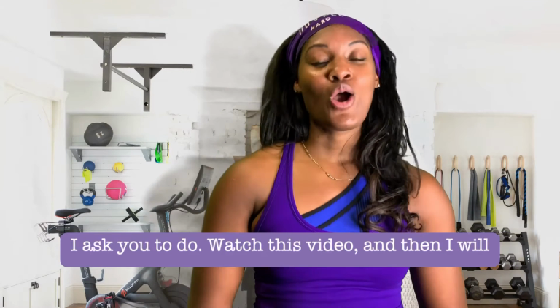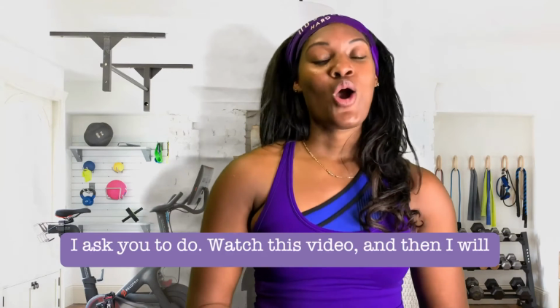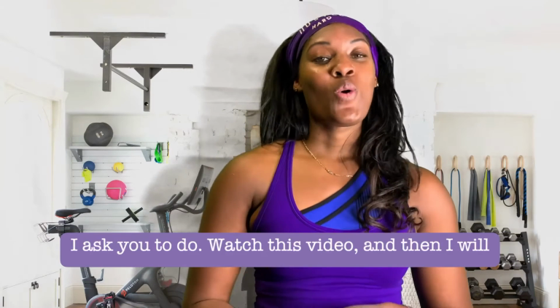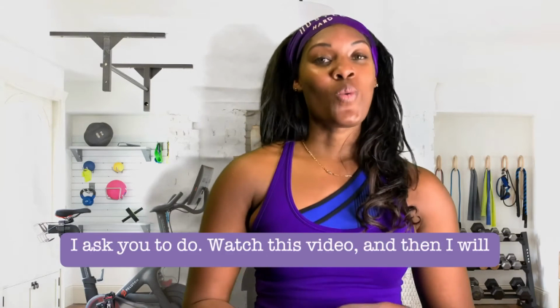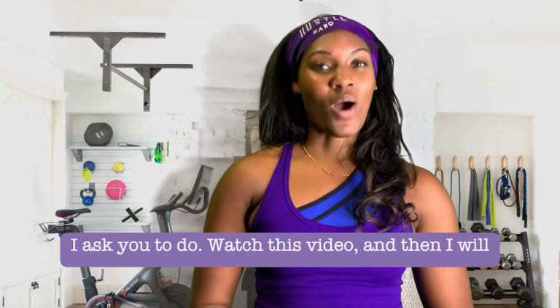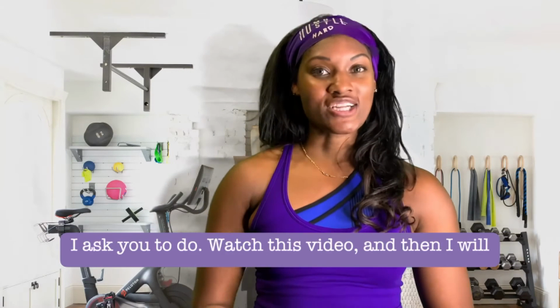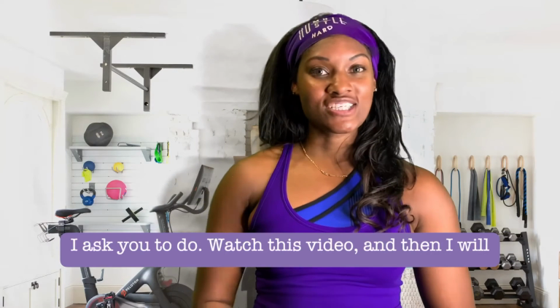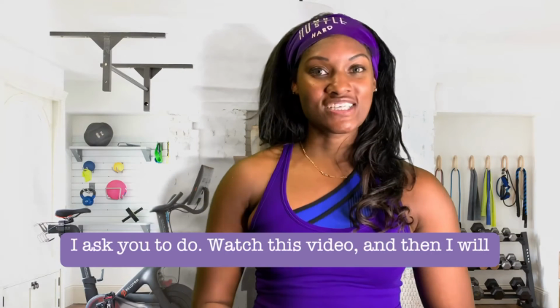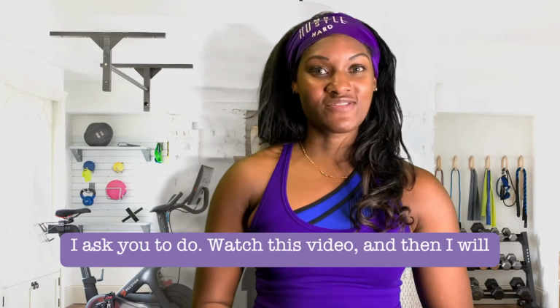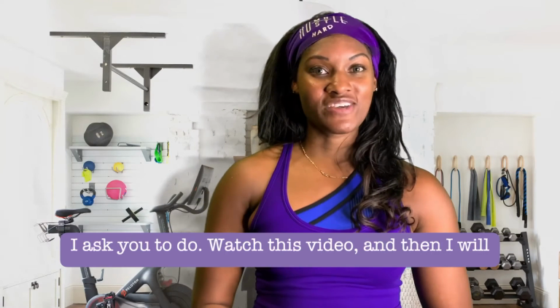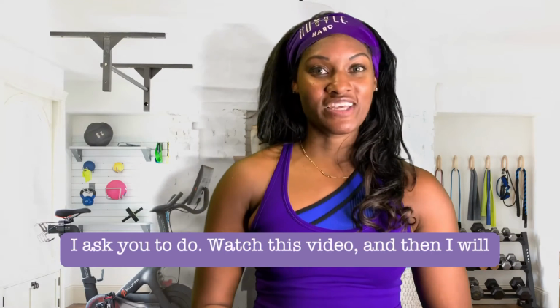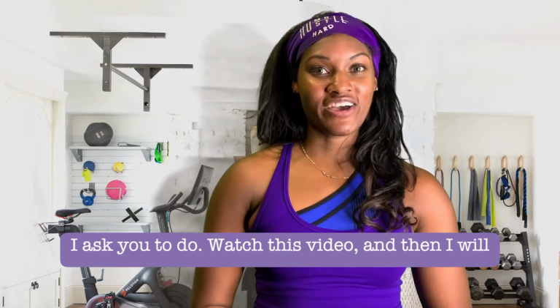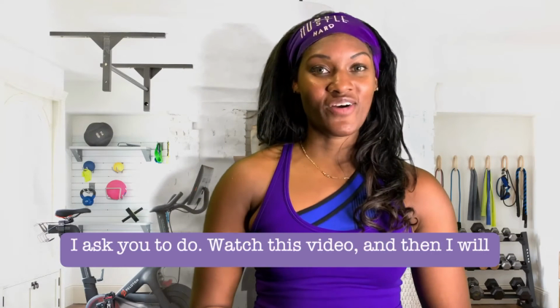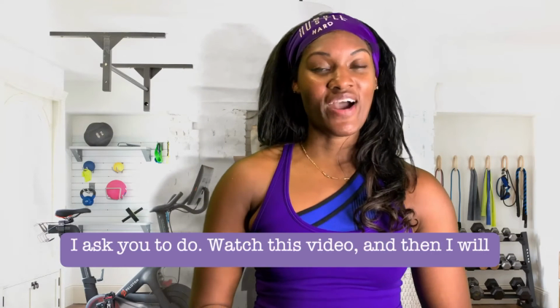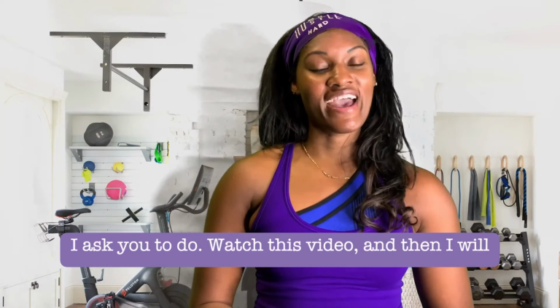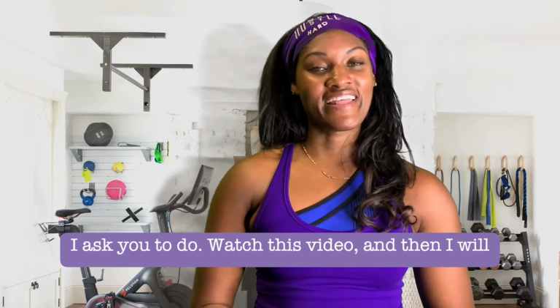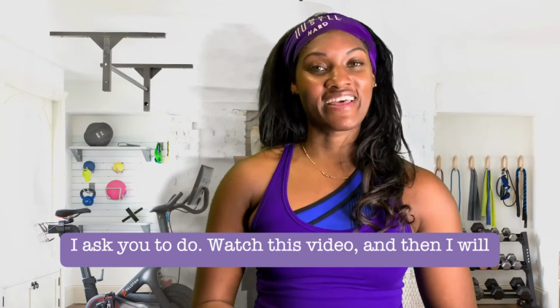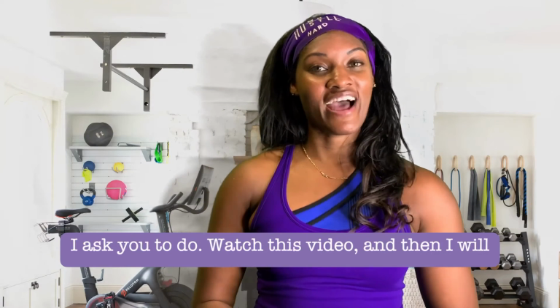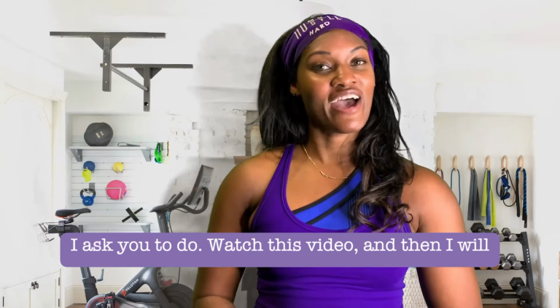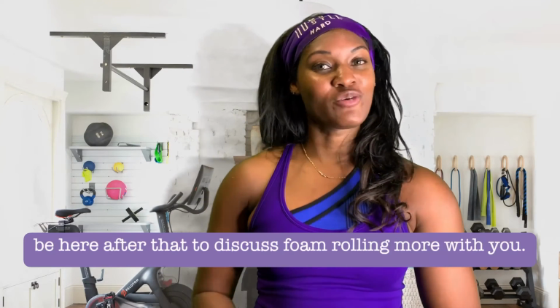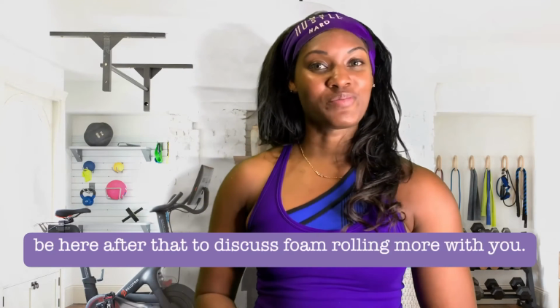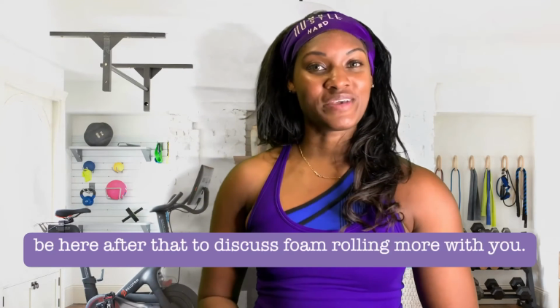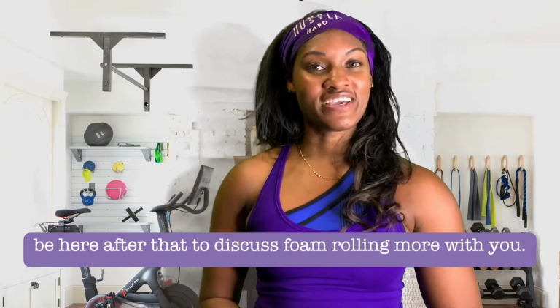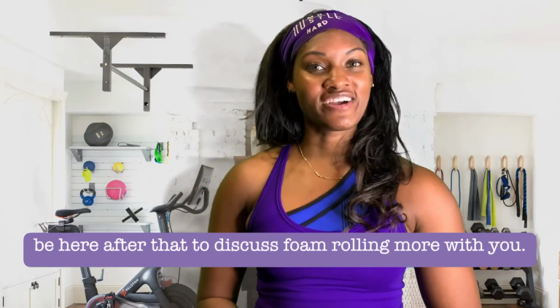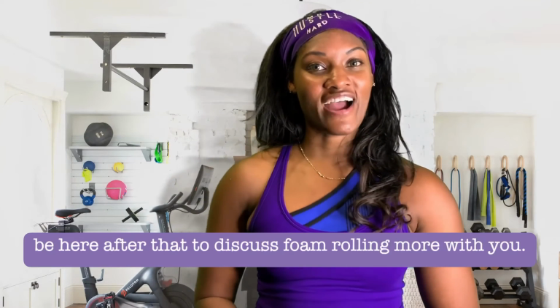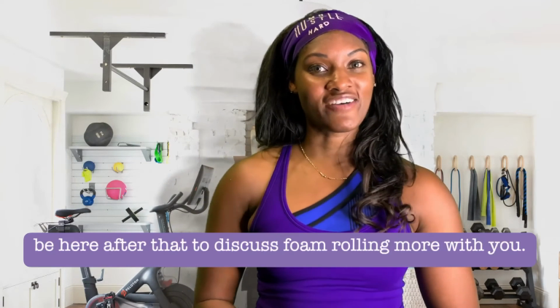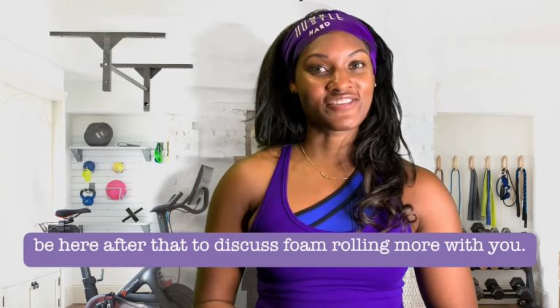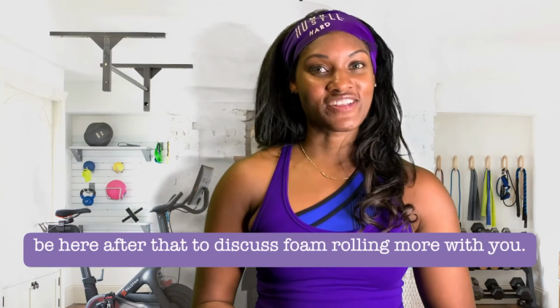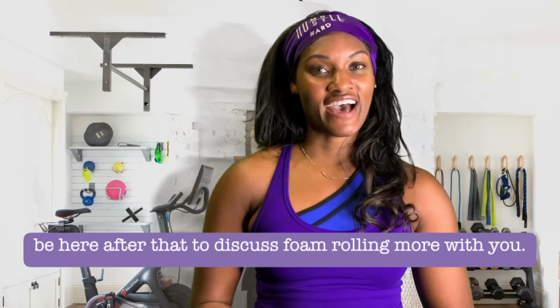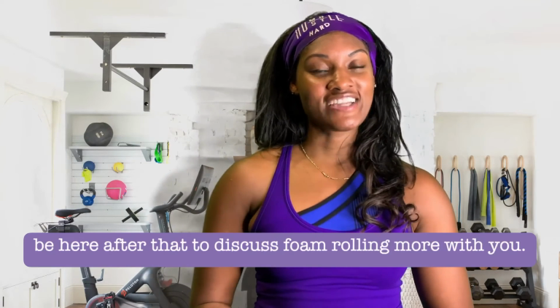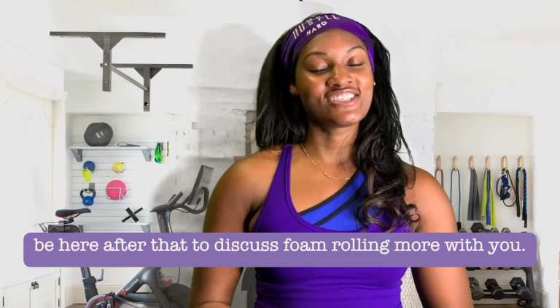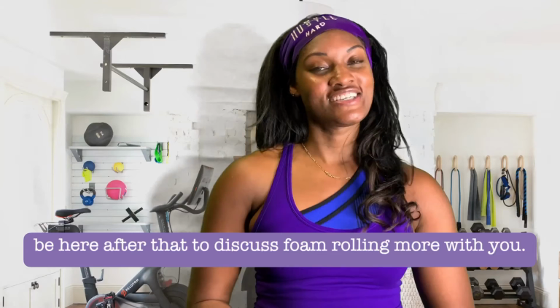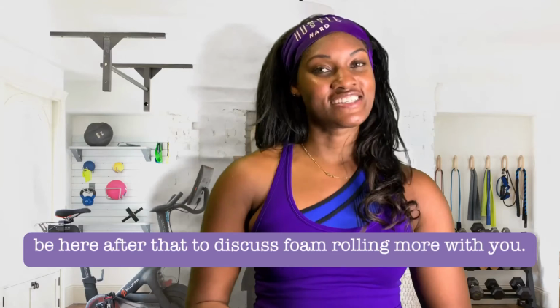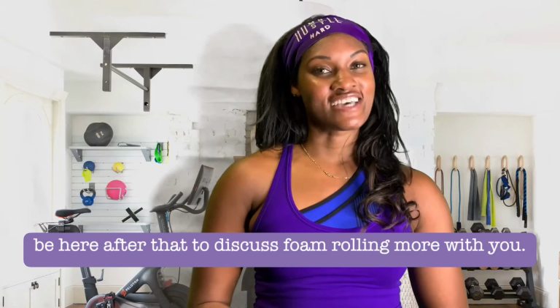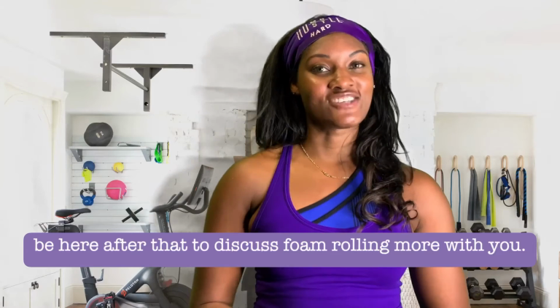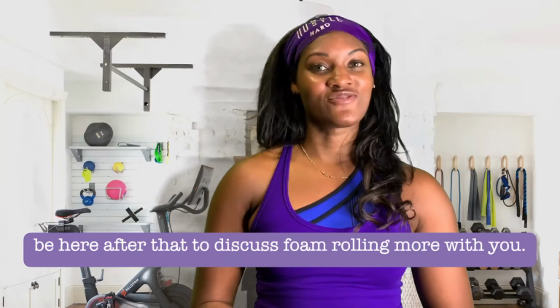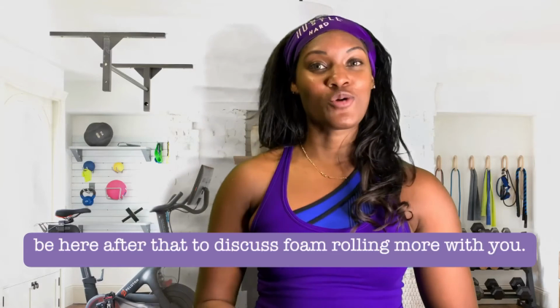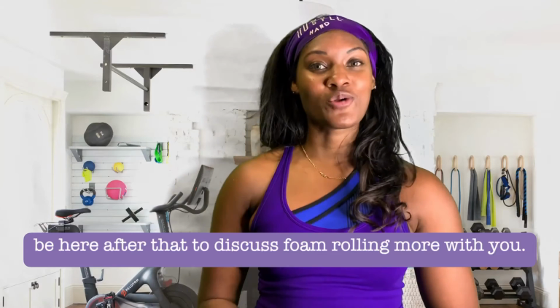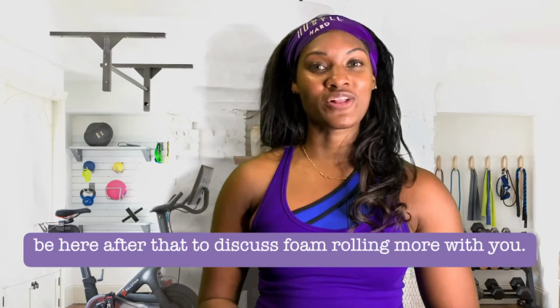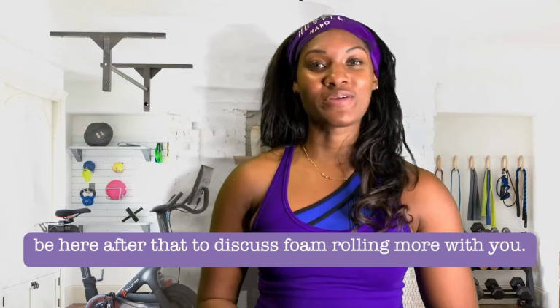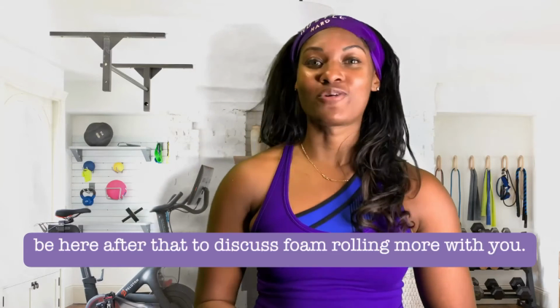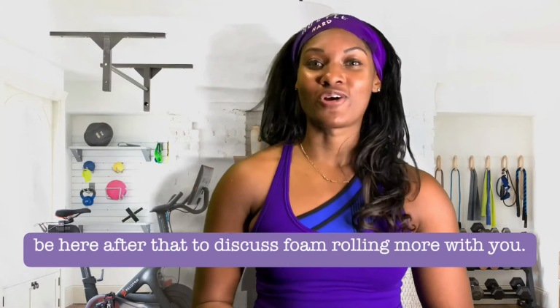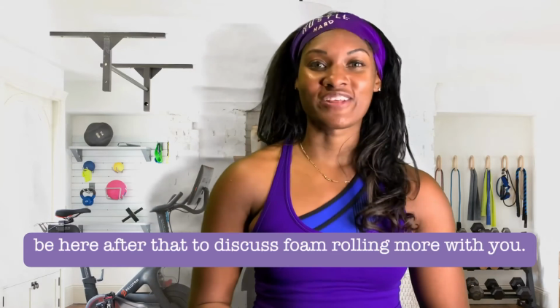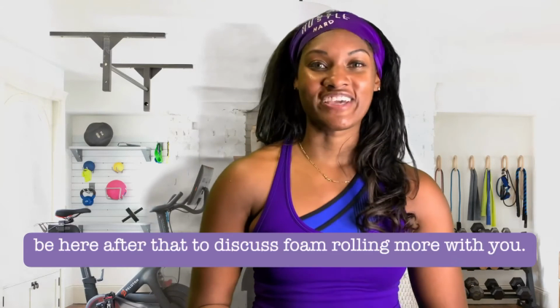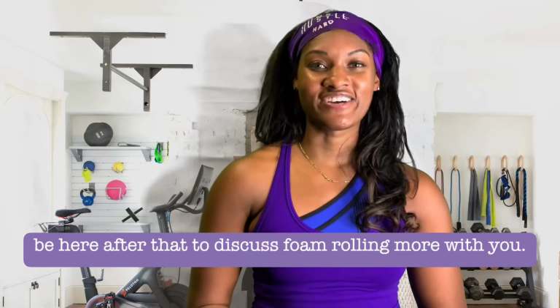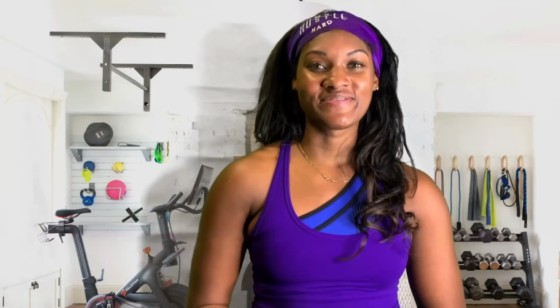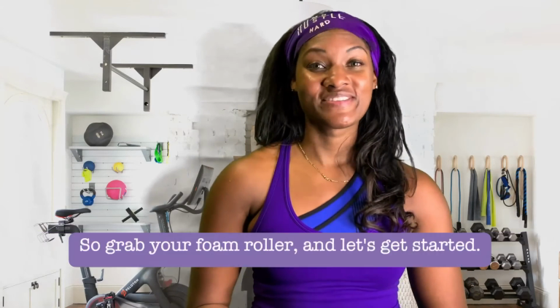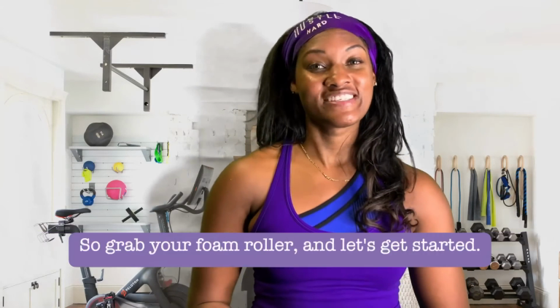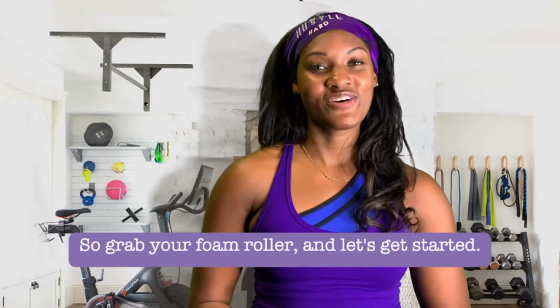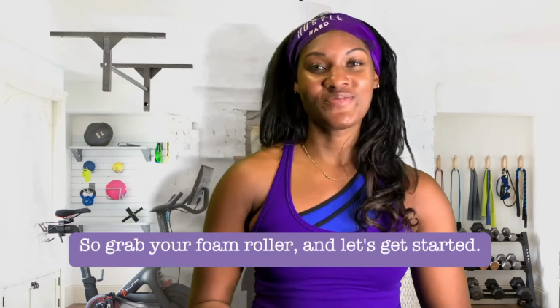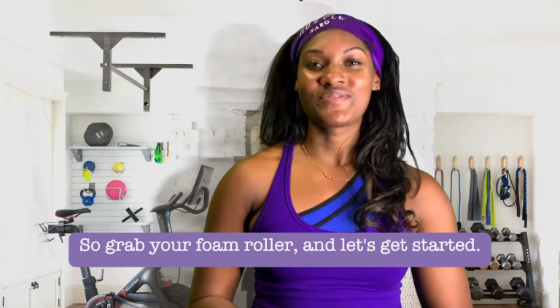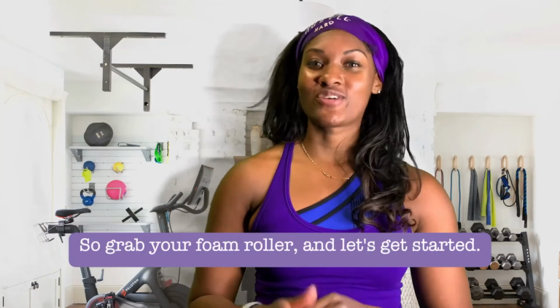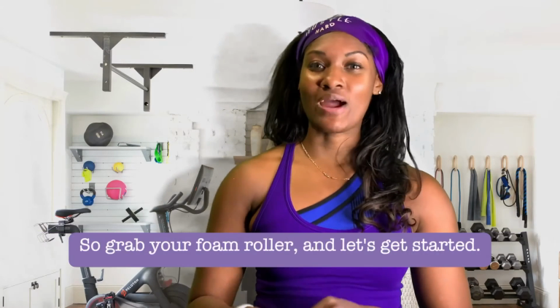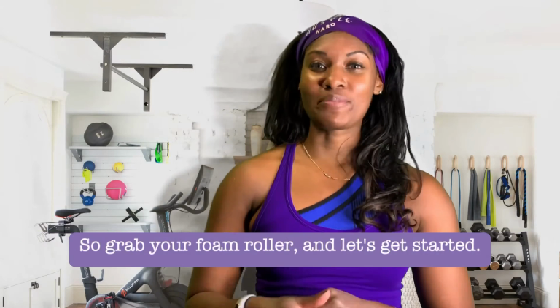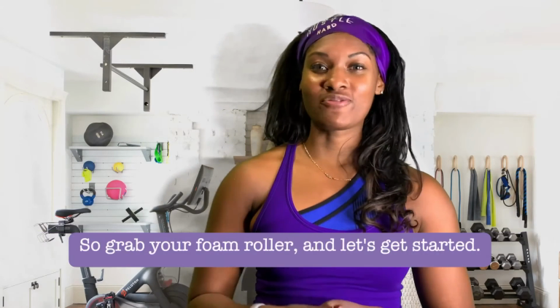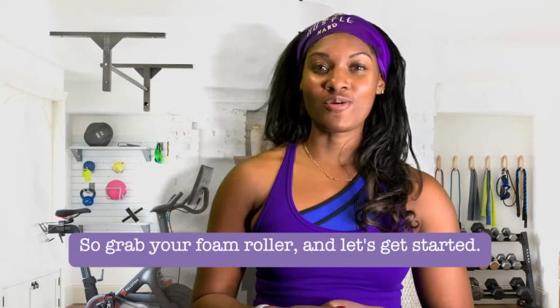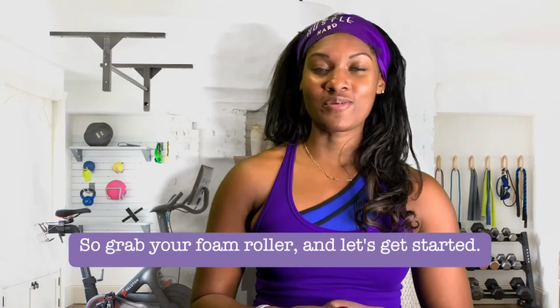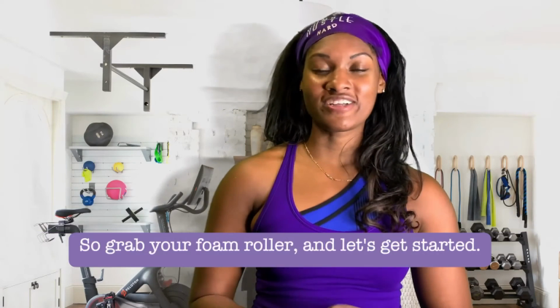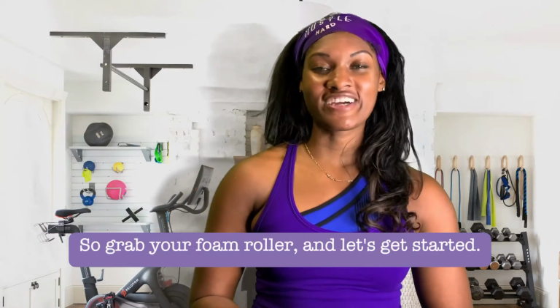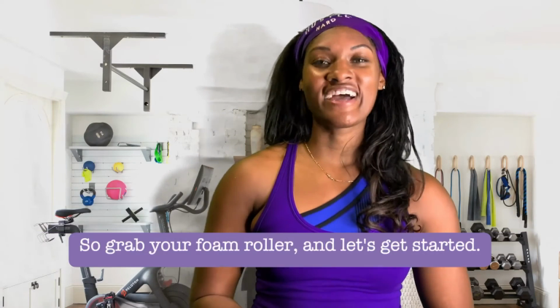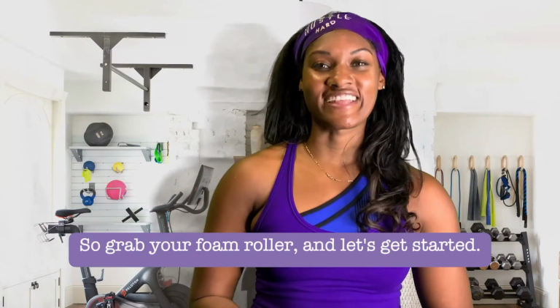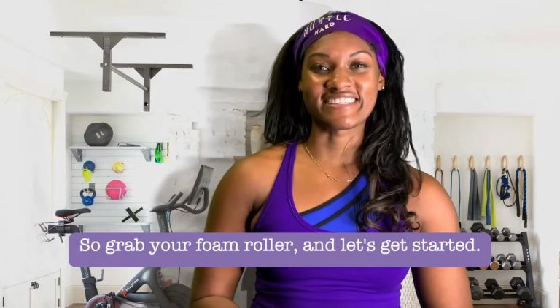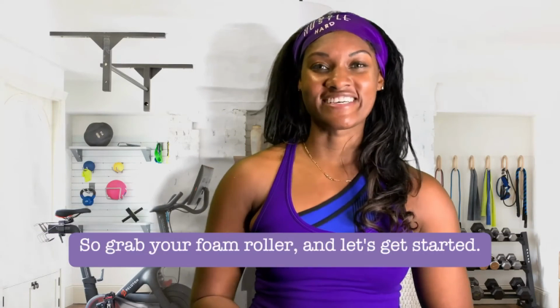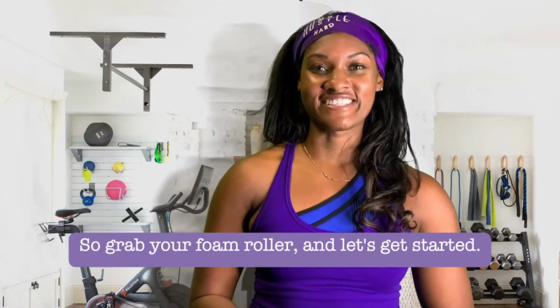Watch this video and I will be here after that to discuss foam rolling more with you. So grab your foam roller and let's get started.